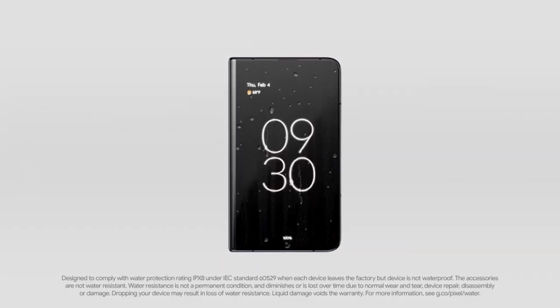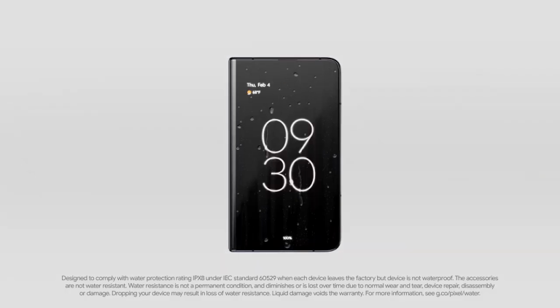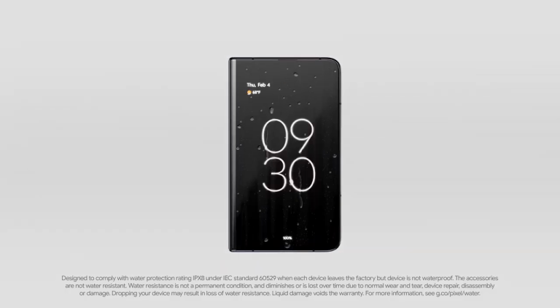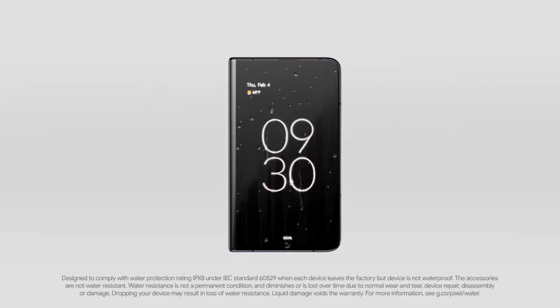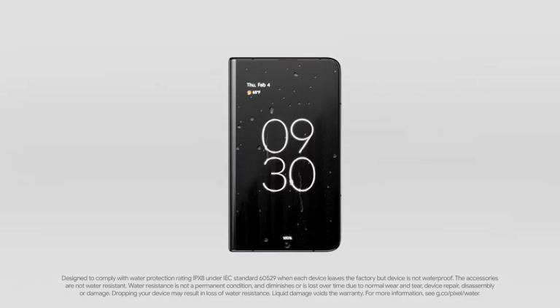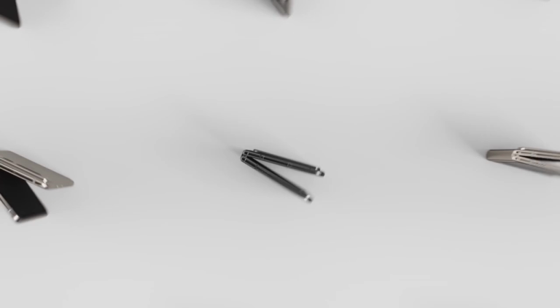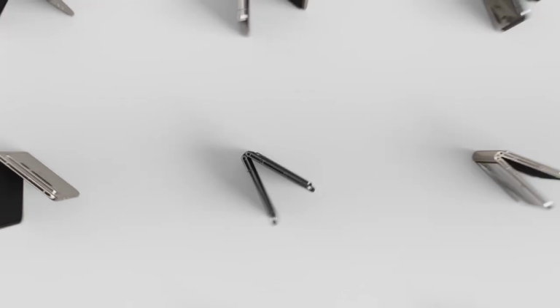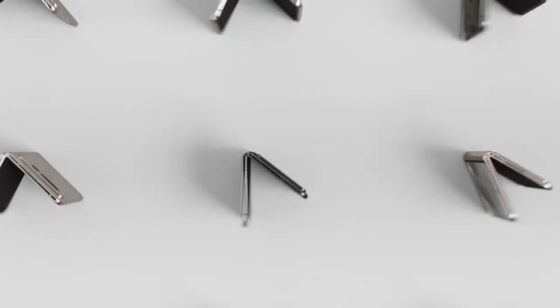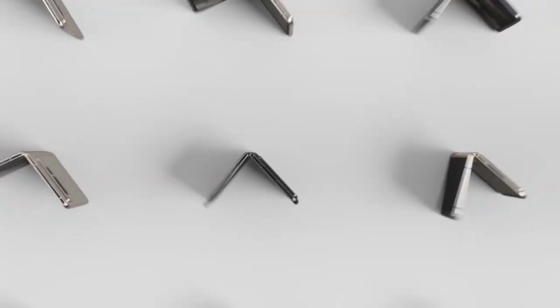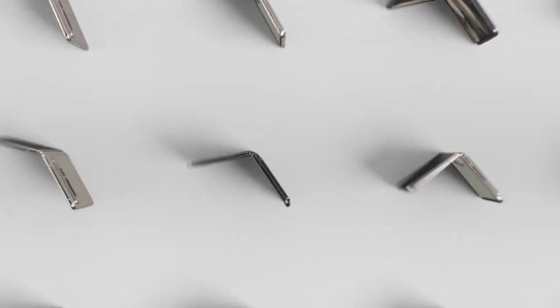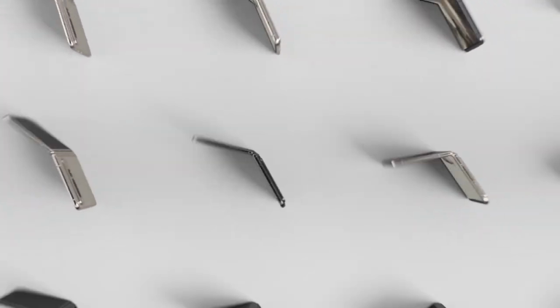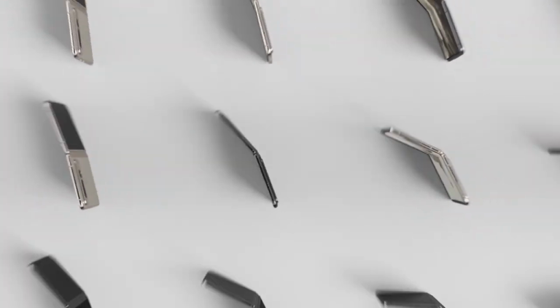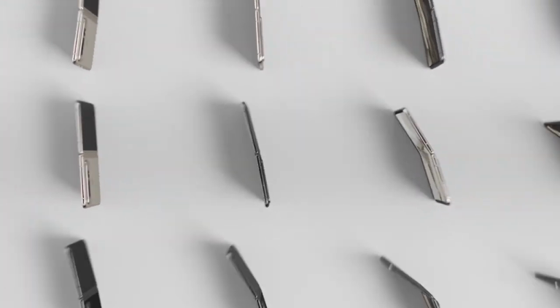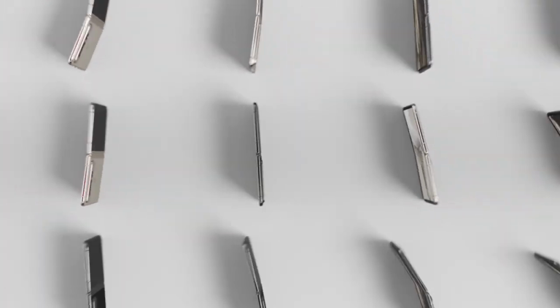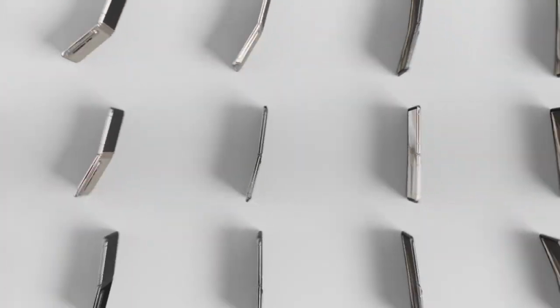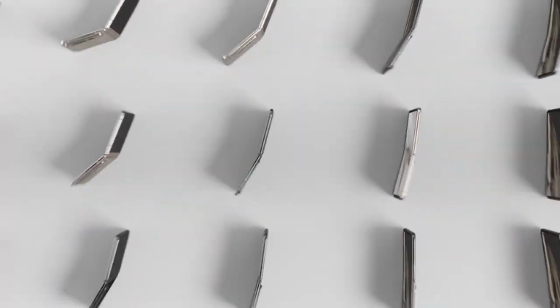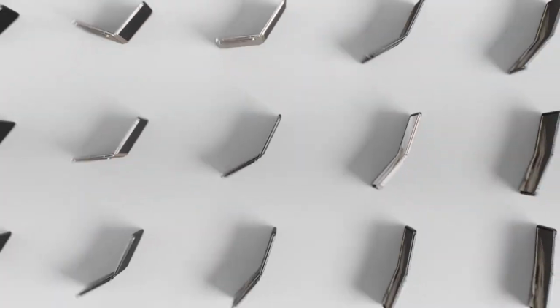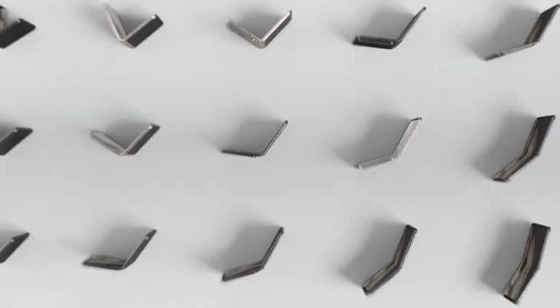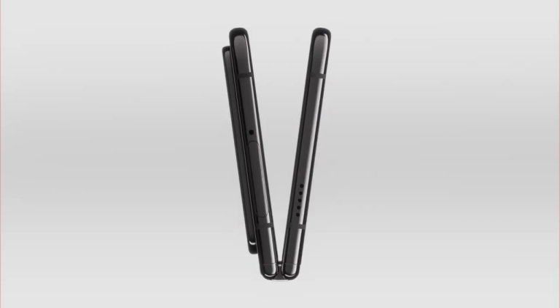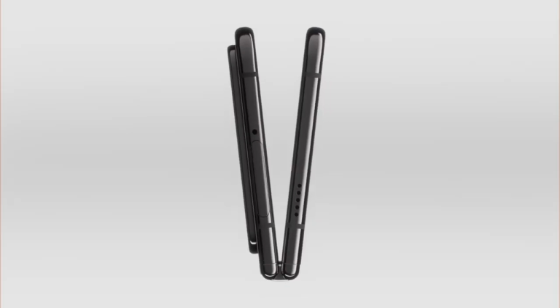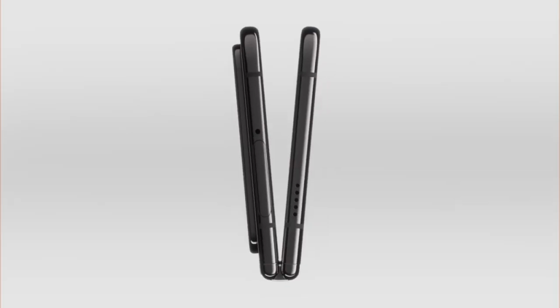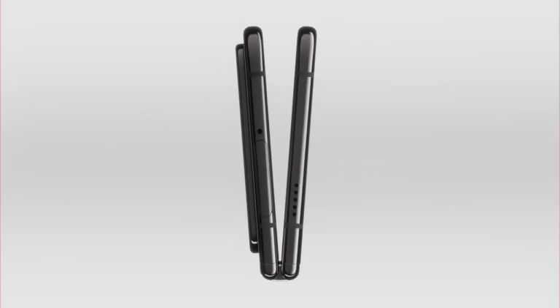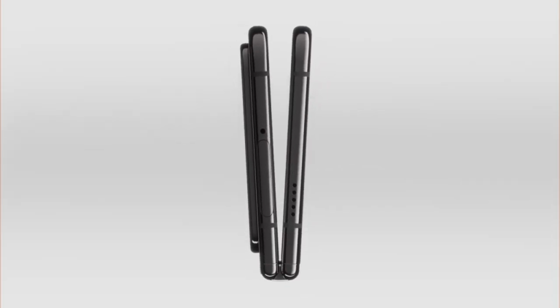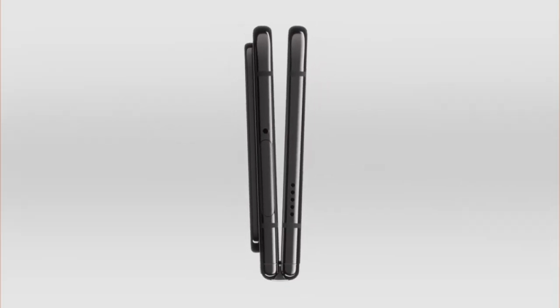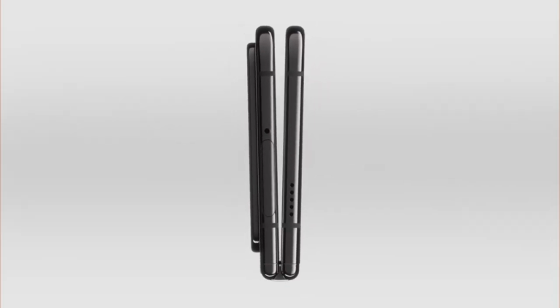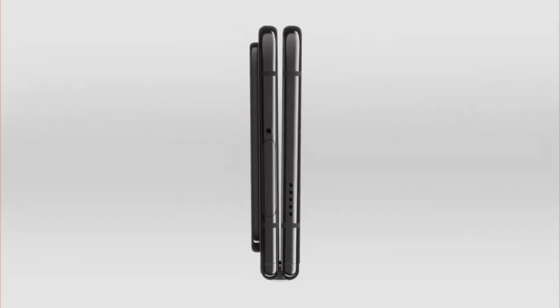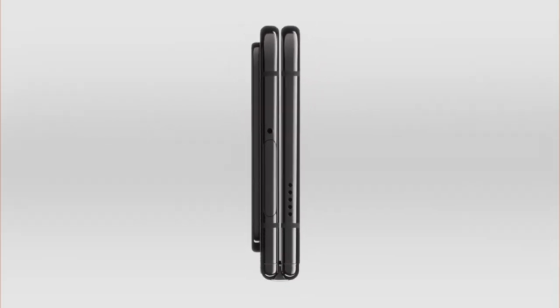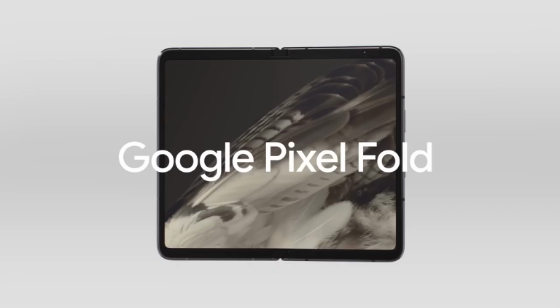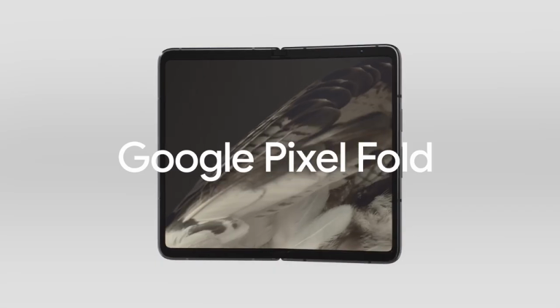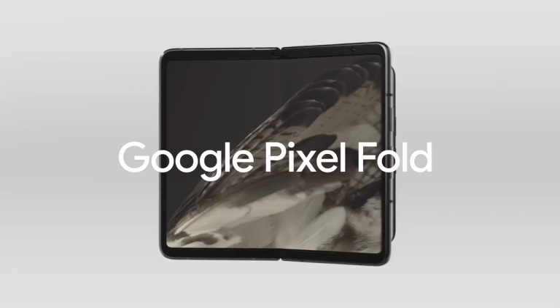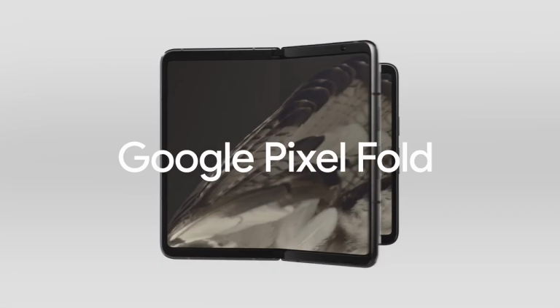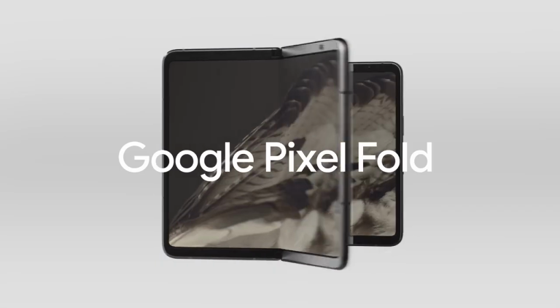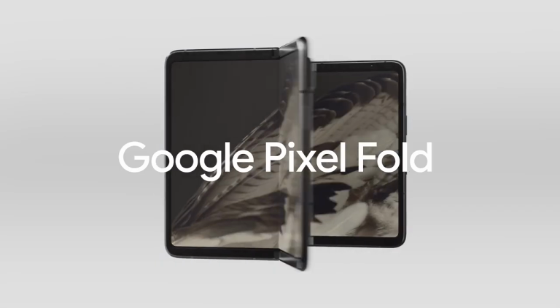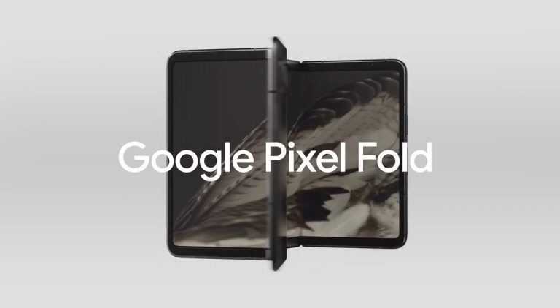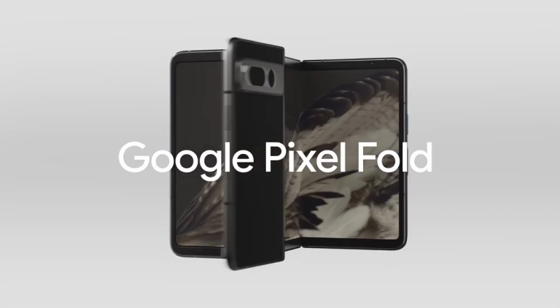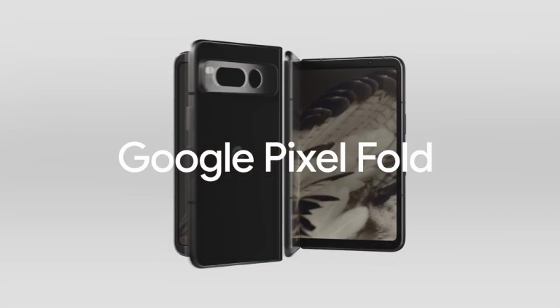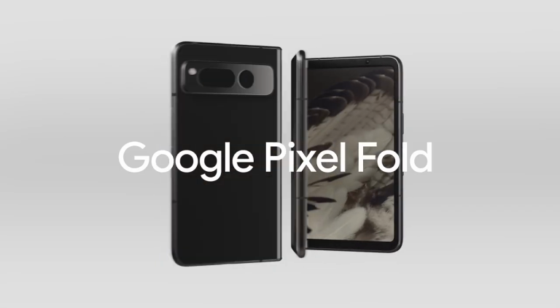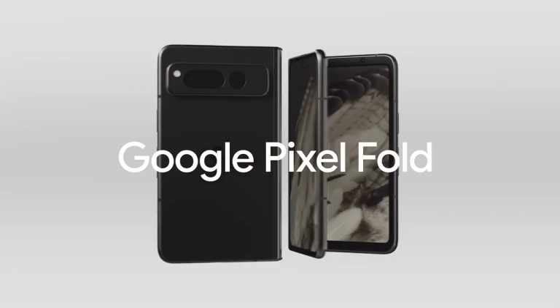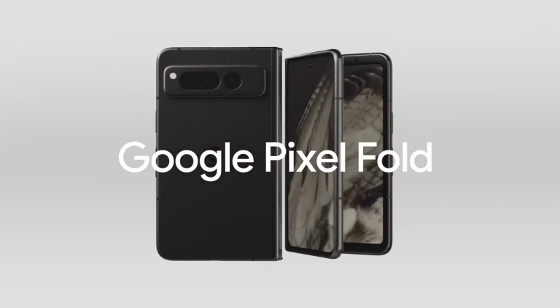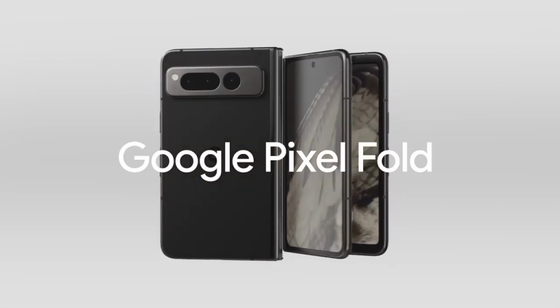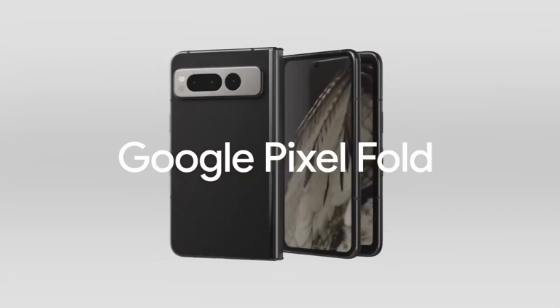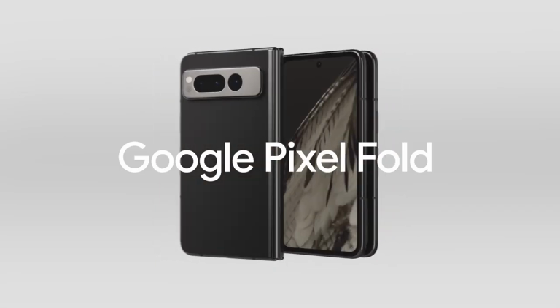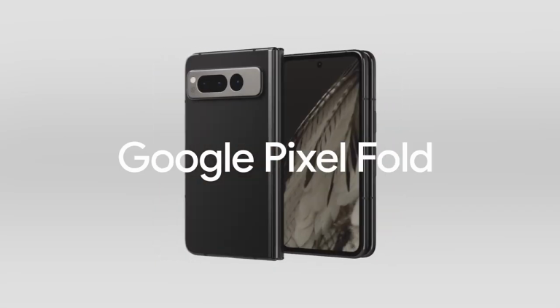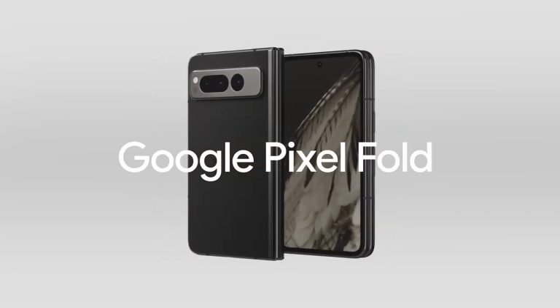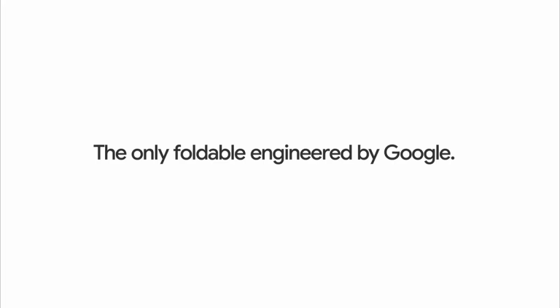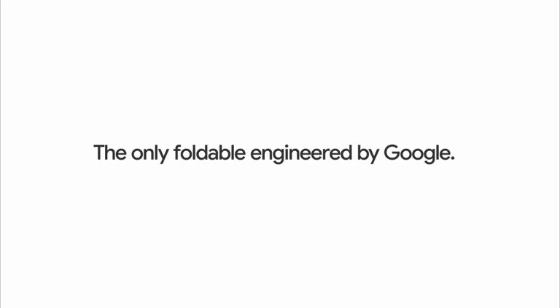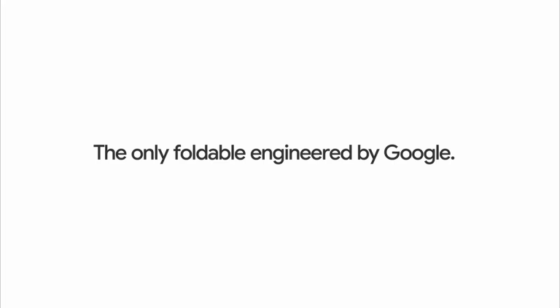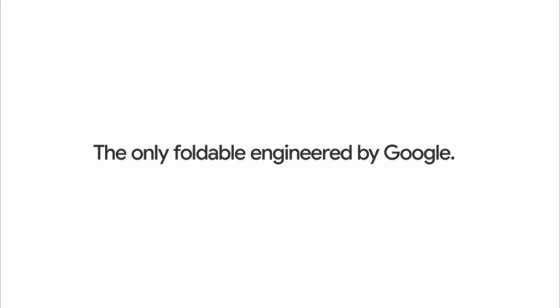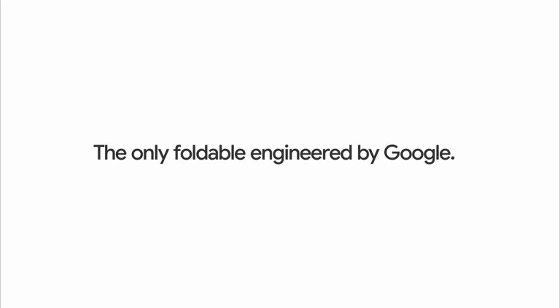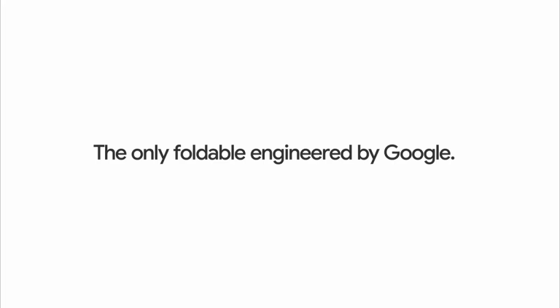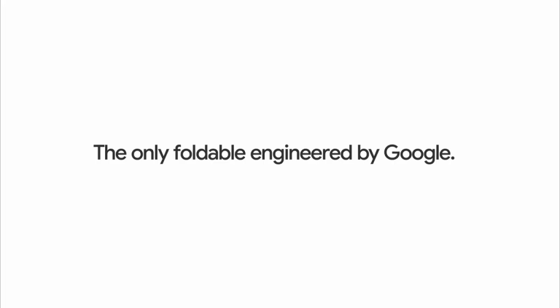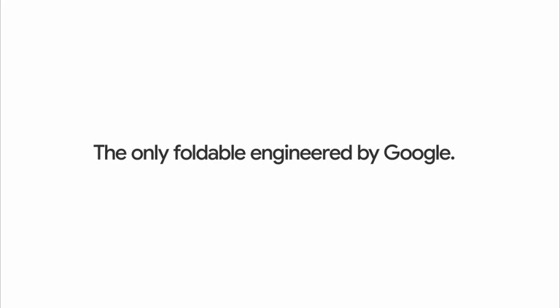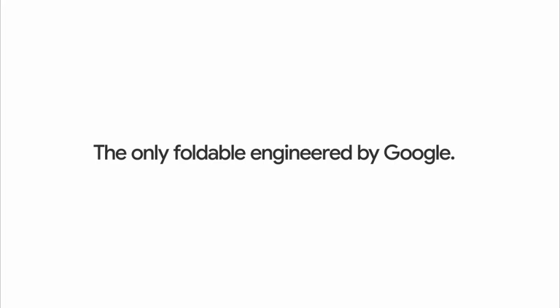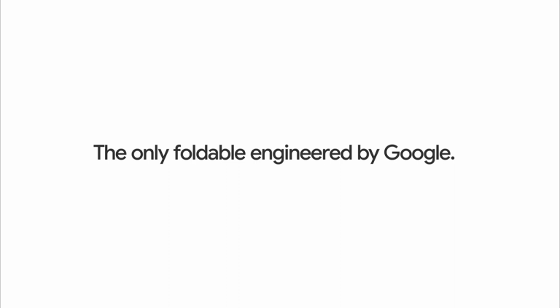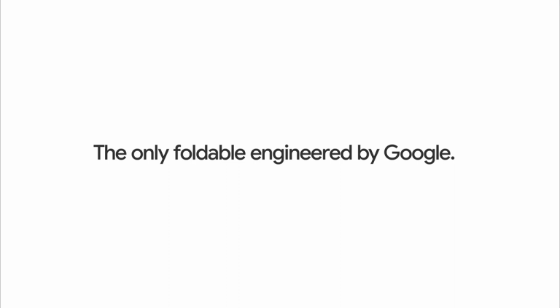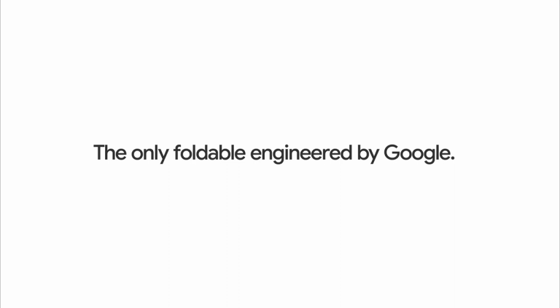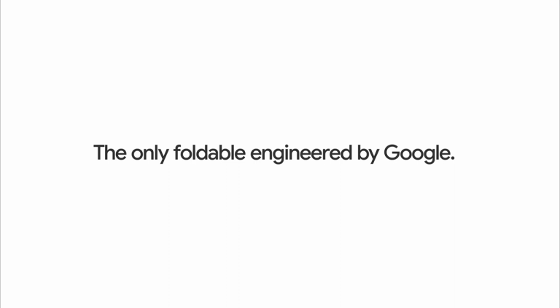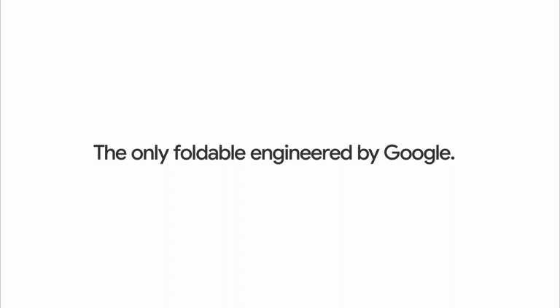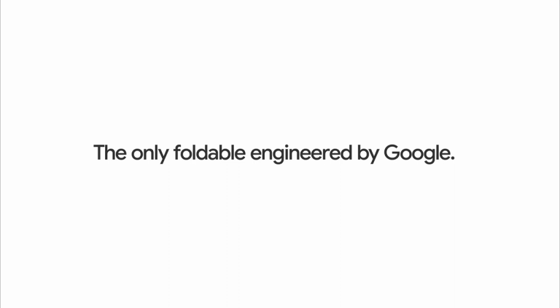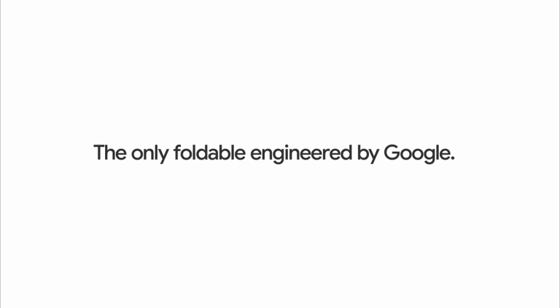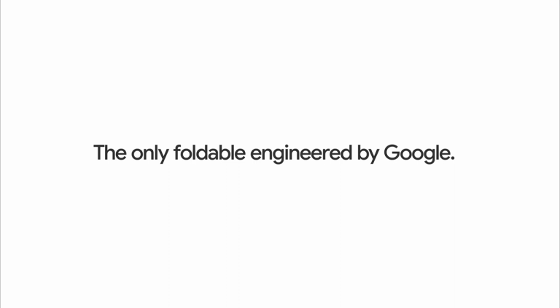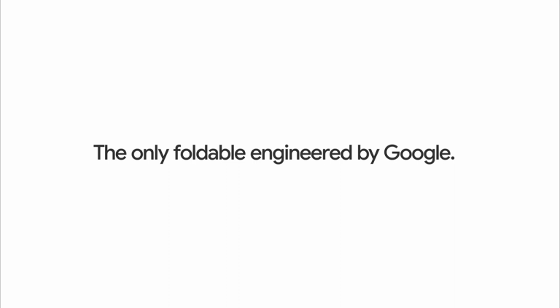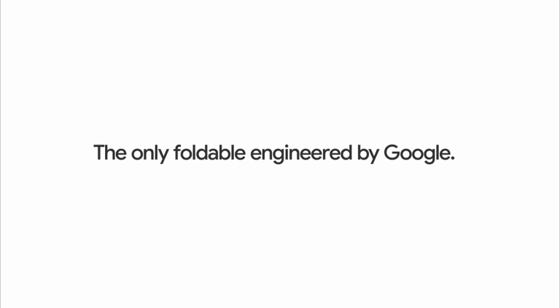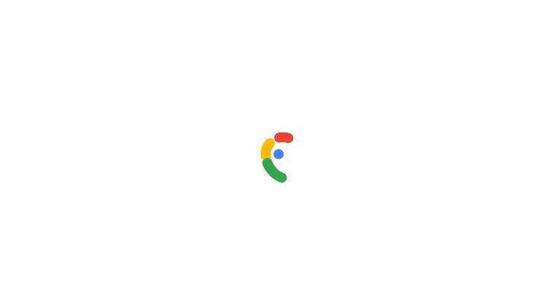It's the only foldable that does all that. Google Pixel Fold — the only foldable engineered by Google.